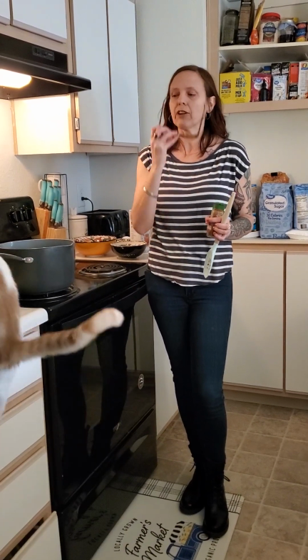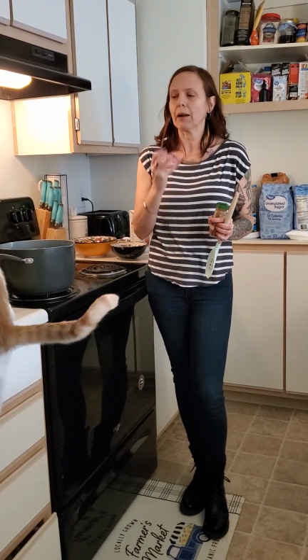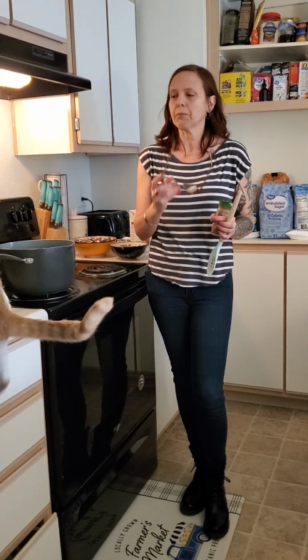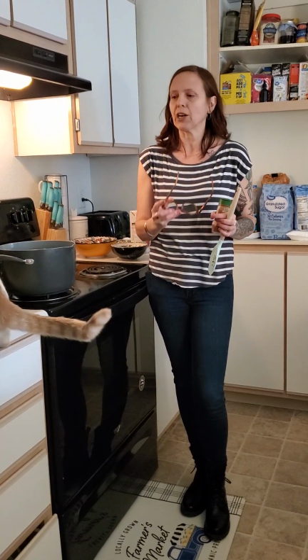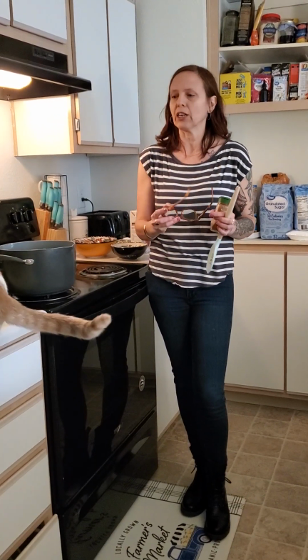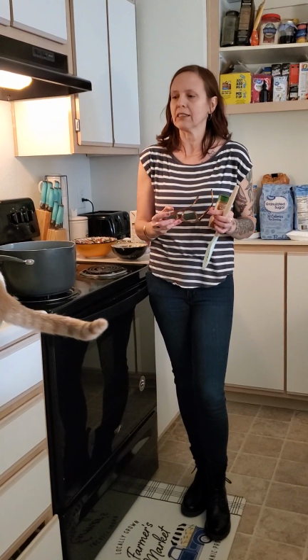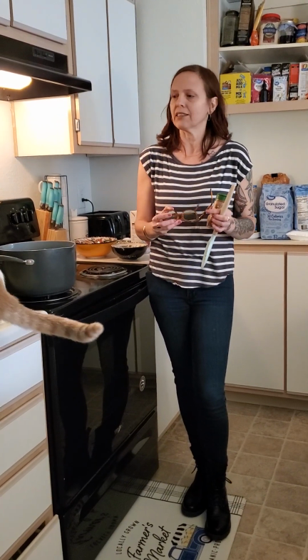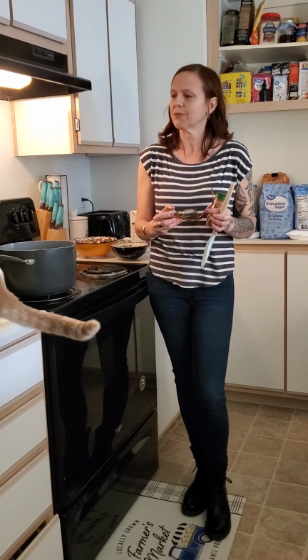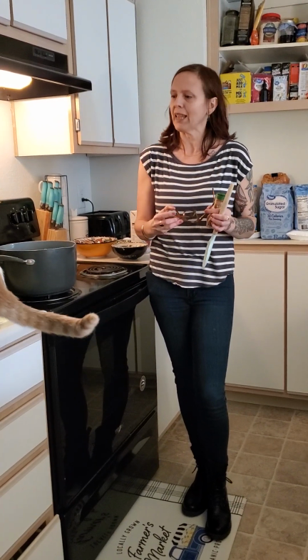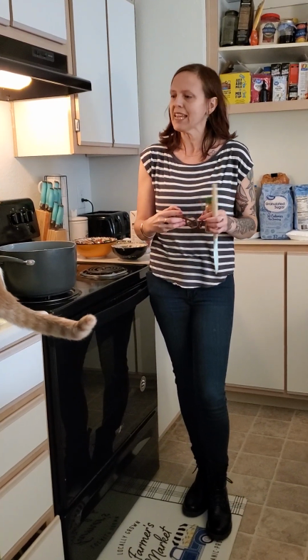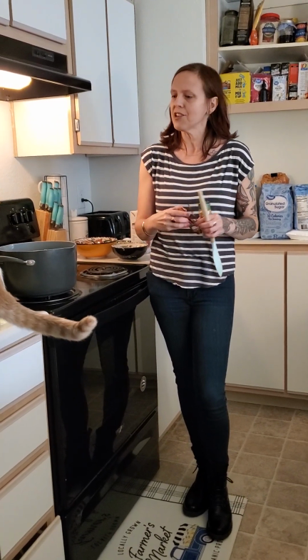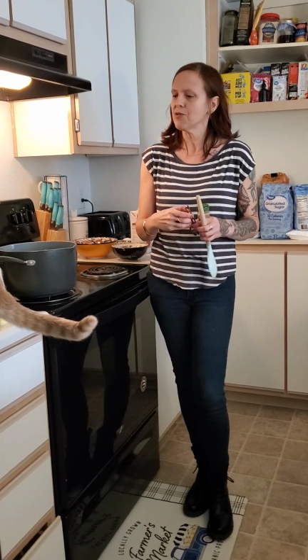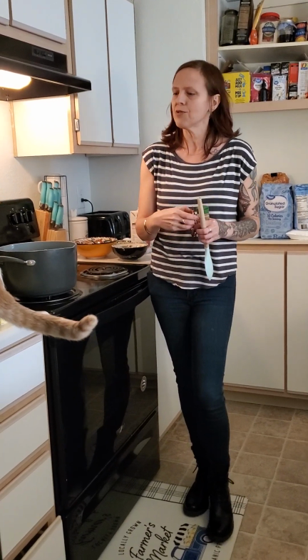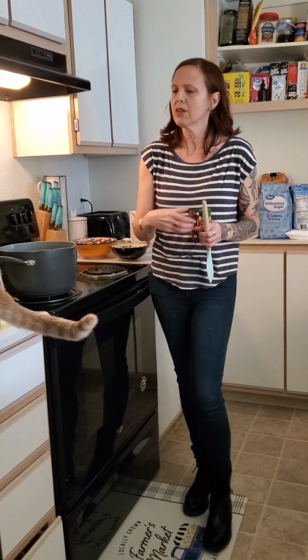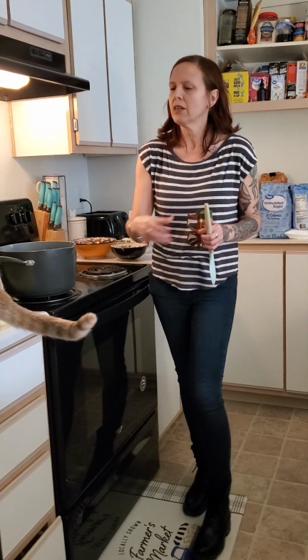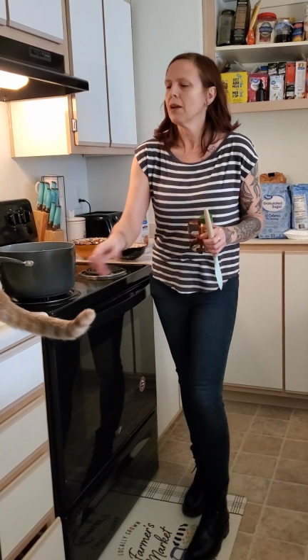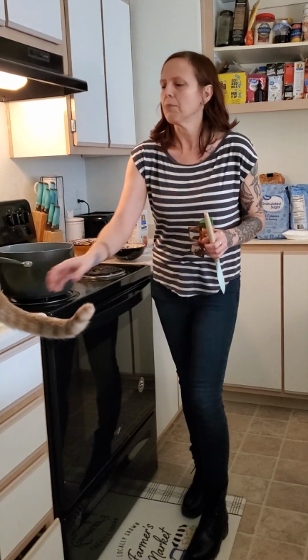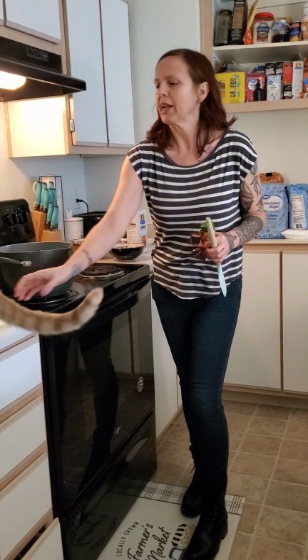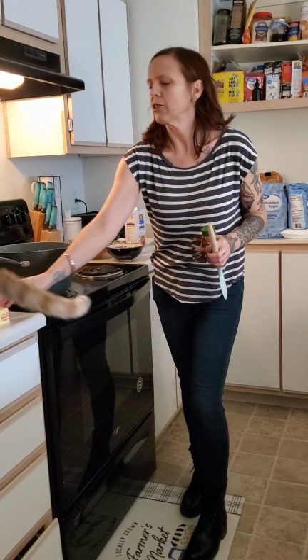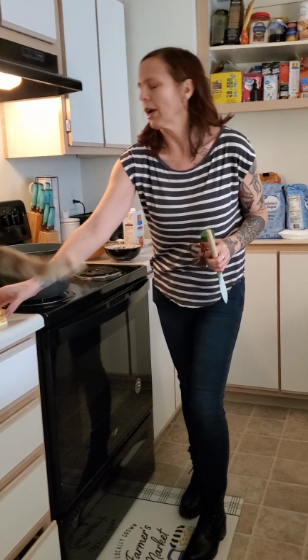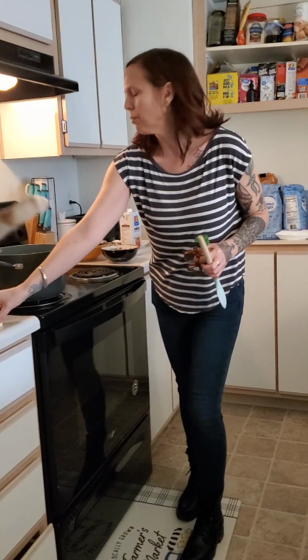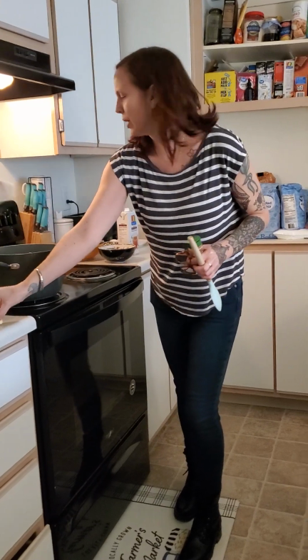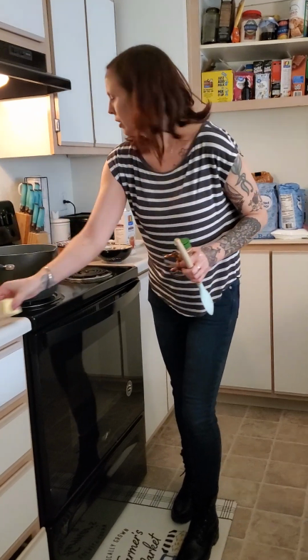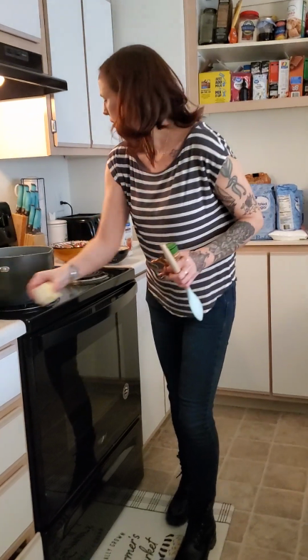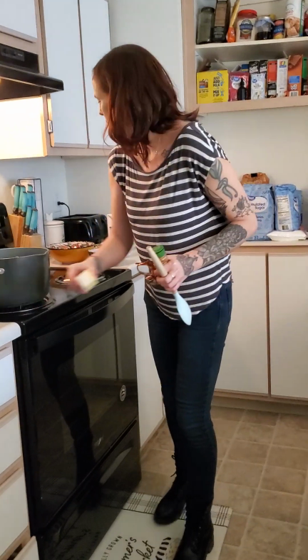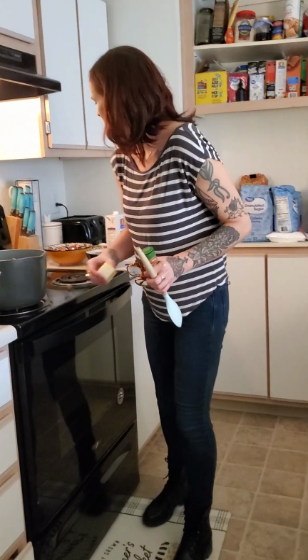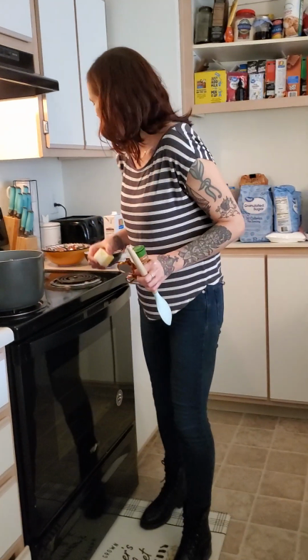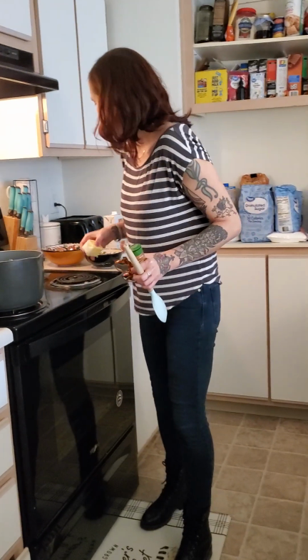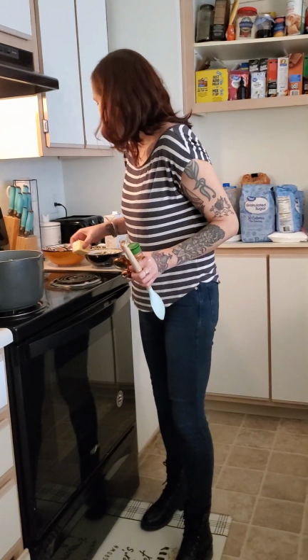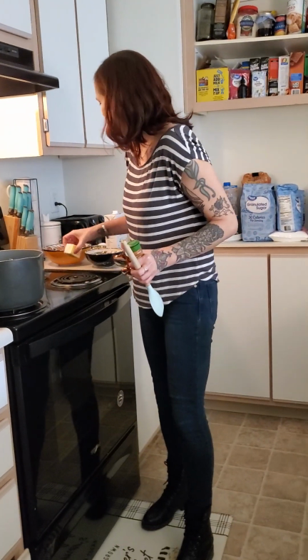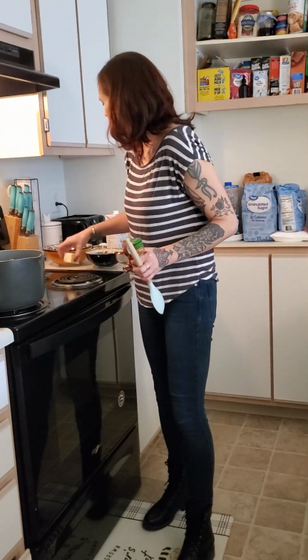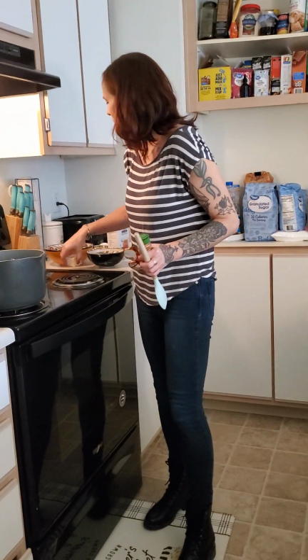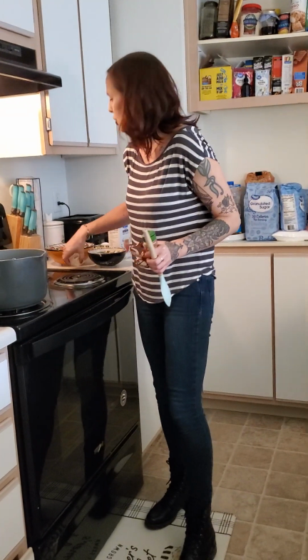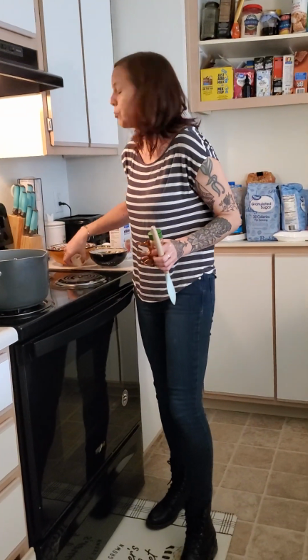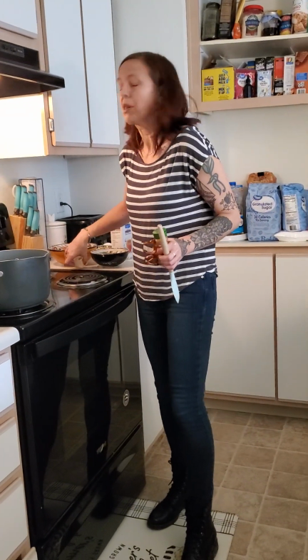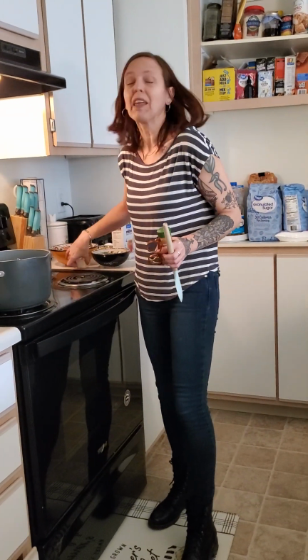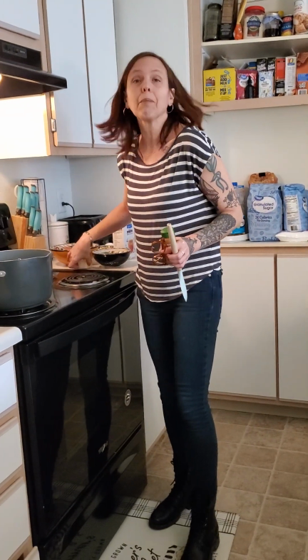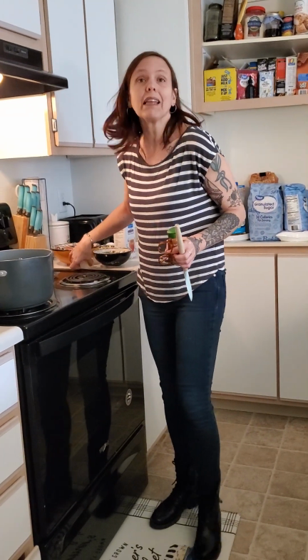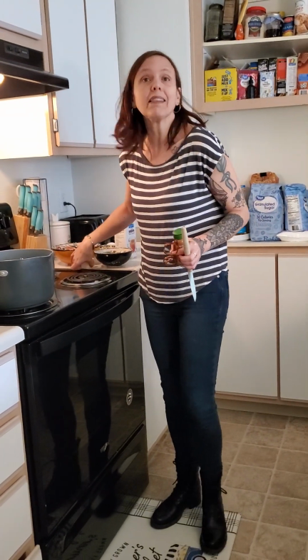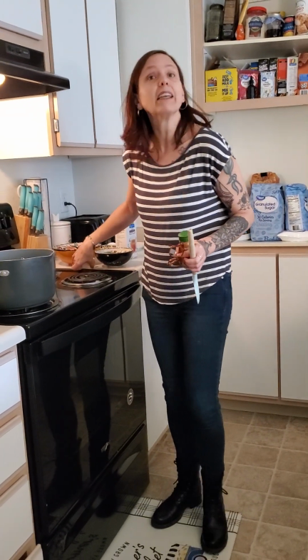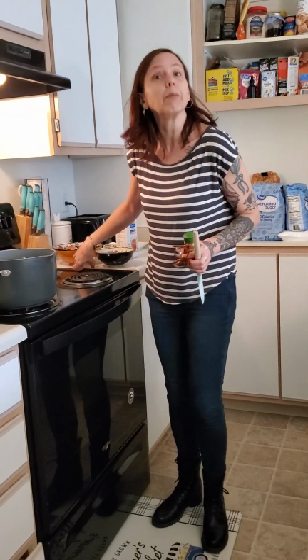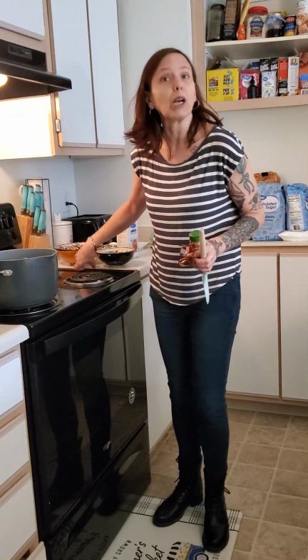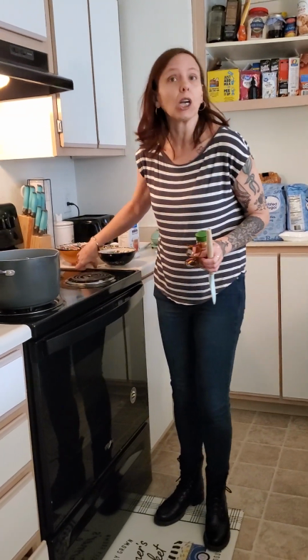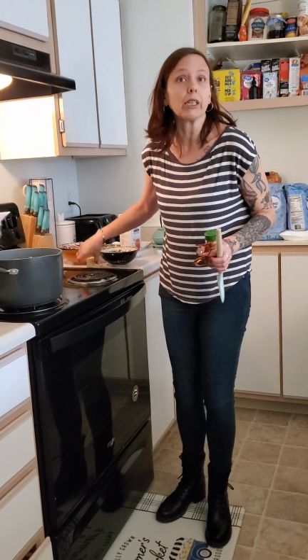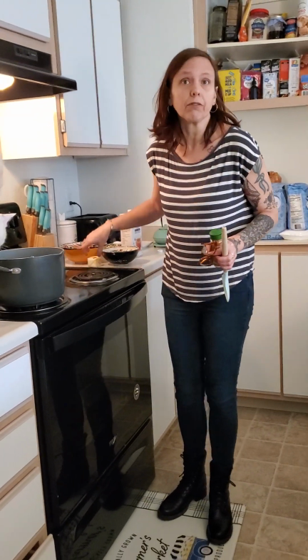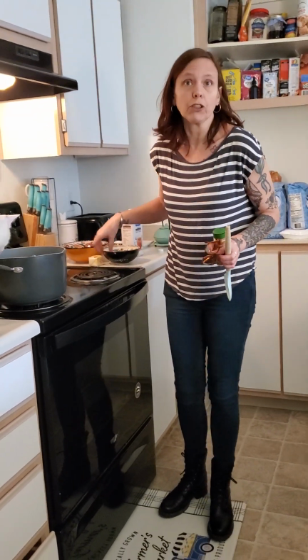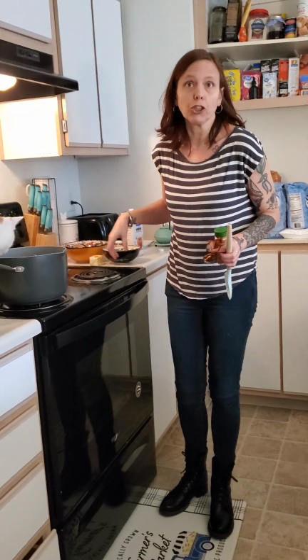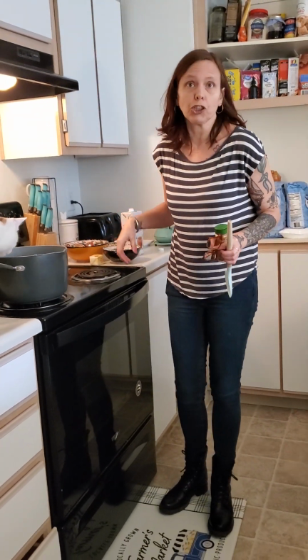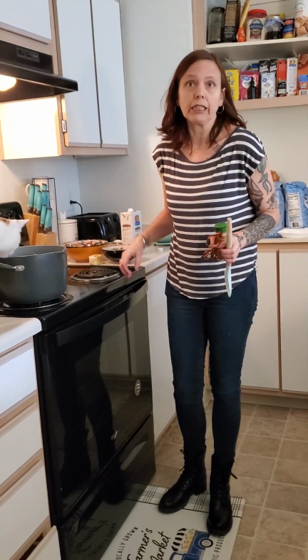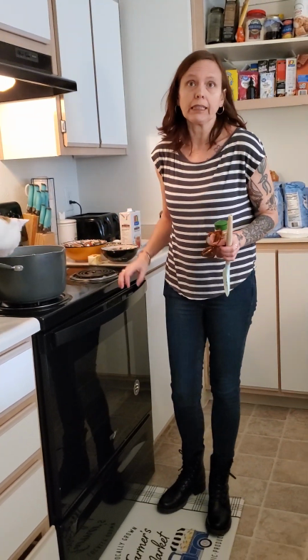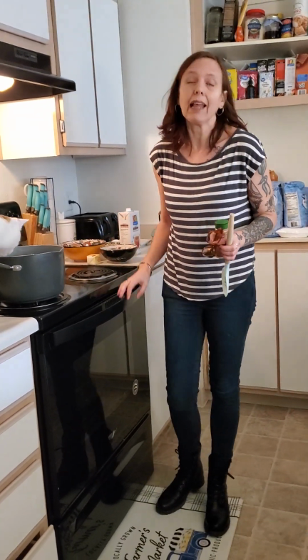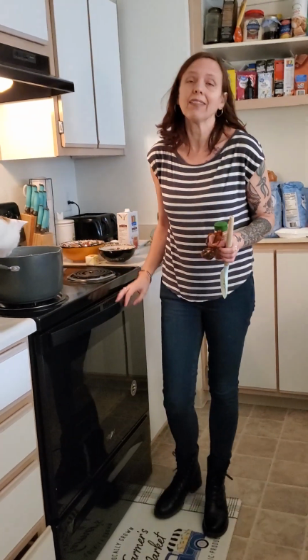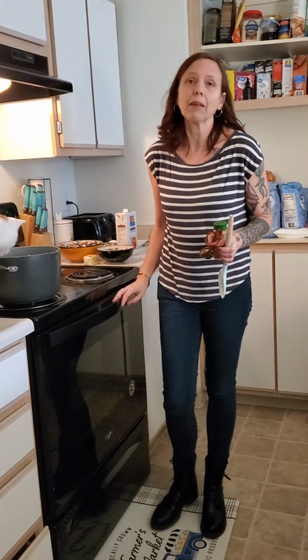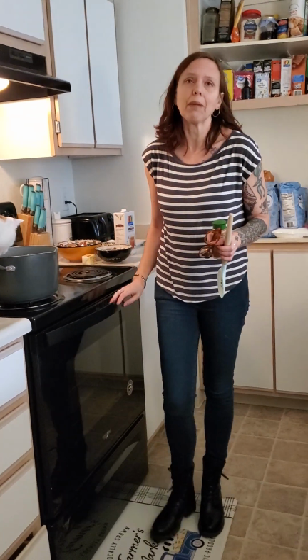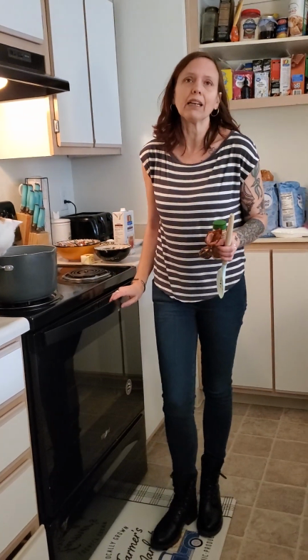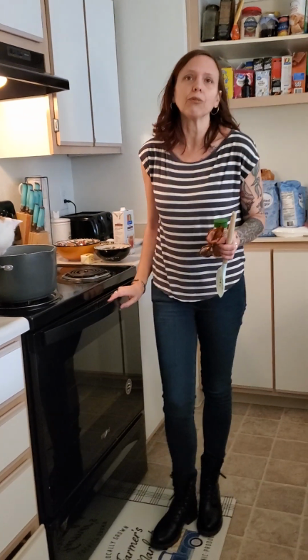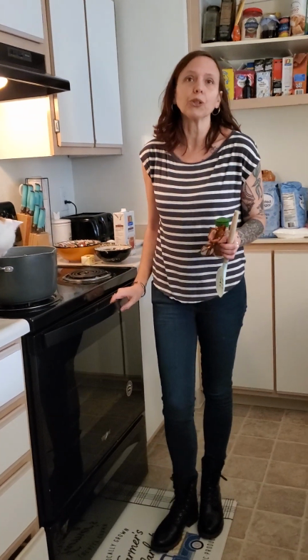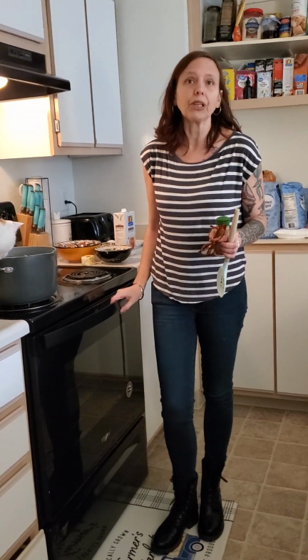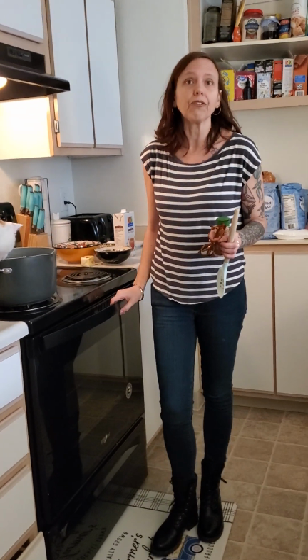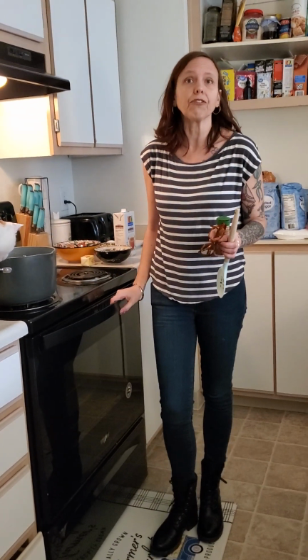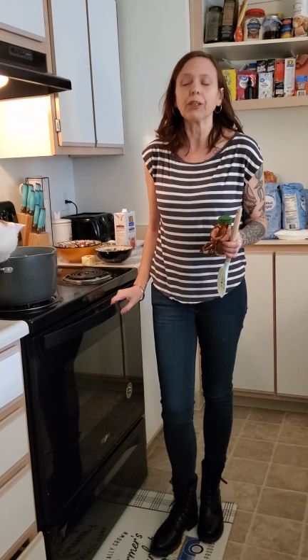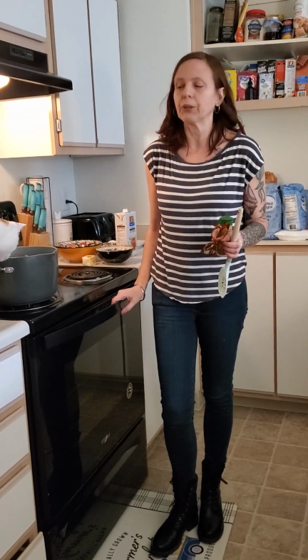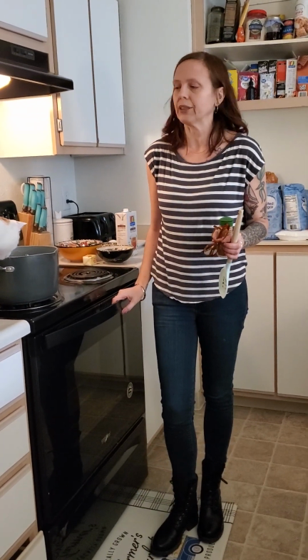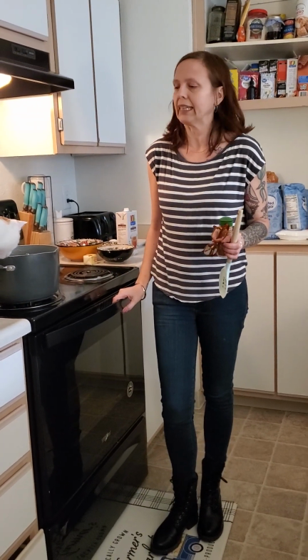My grandparents made goulash but they made the American version and they made it really frequently.